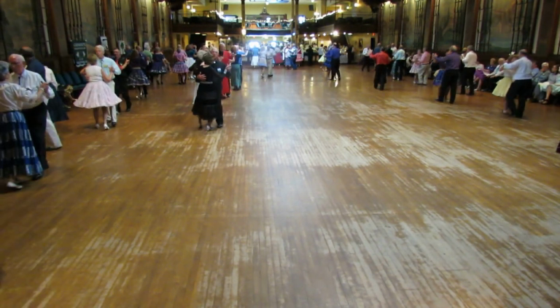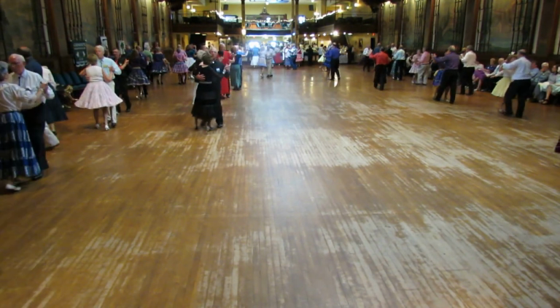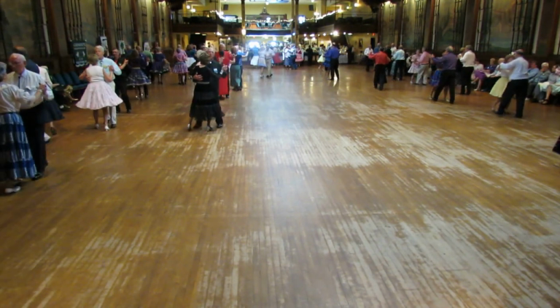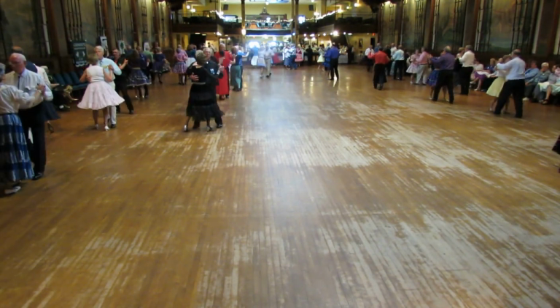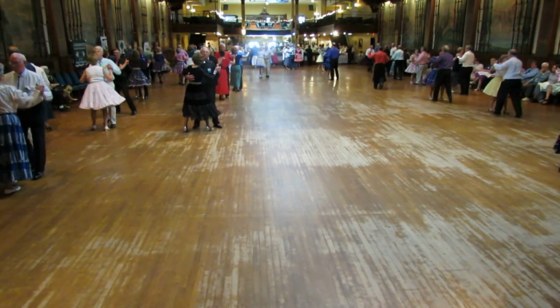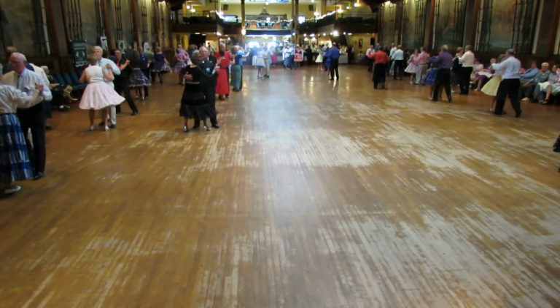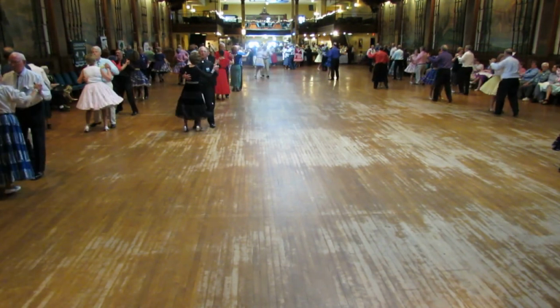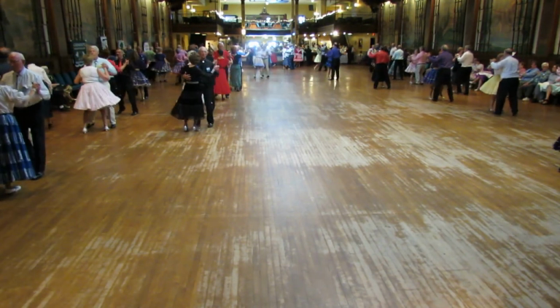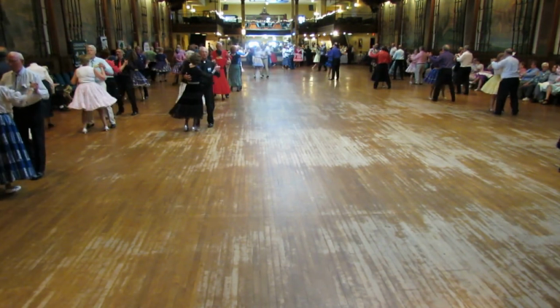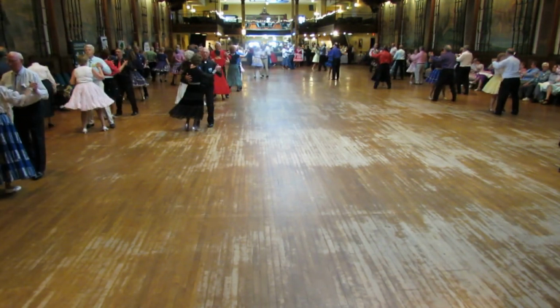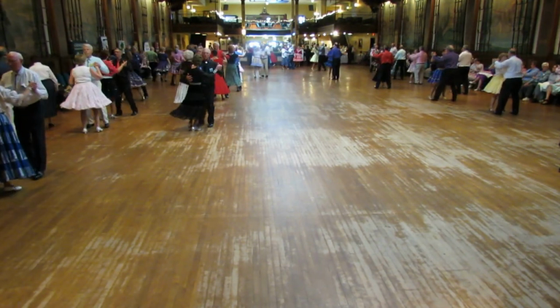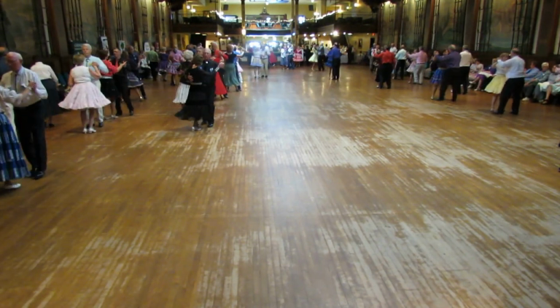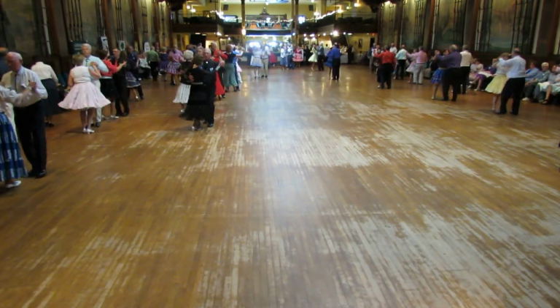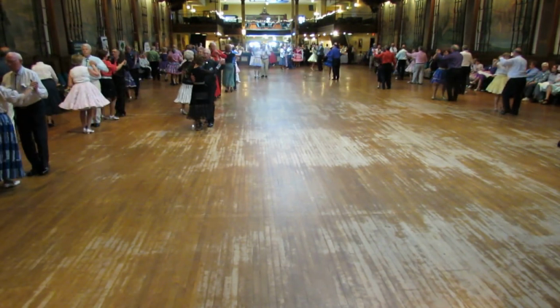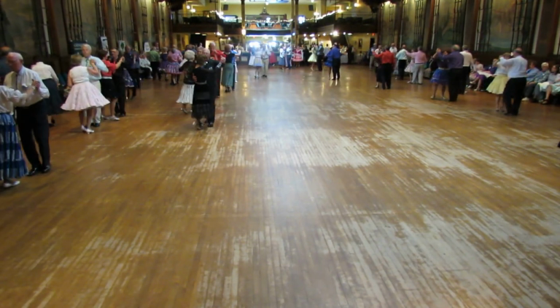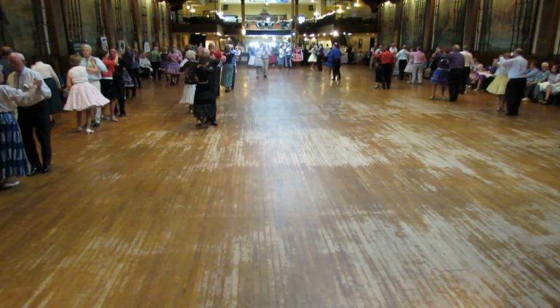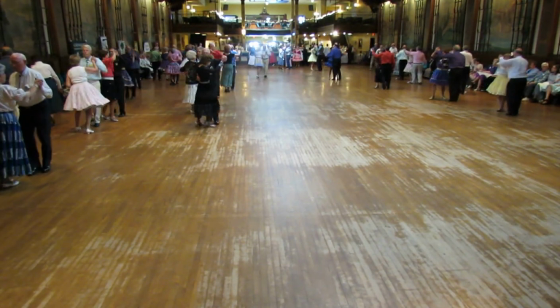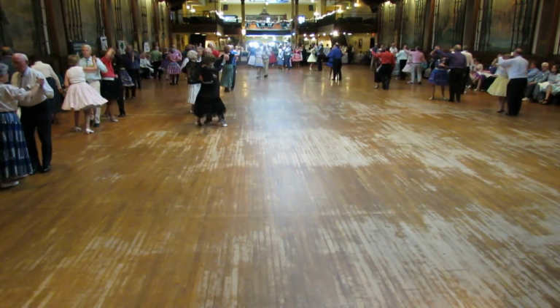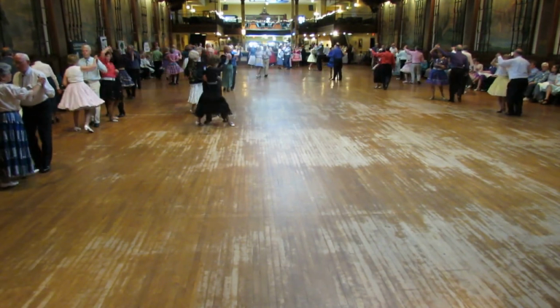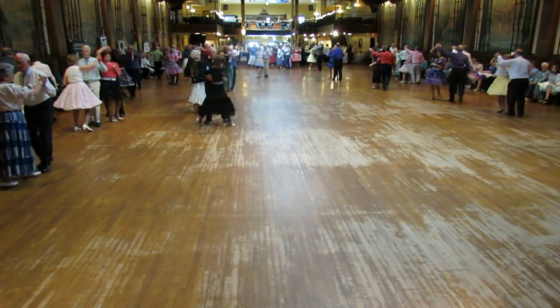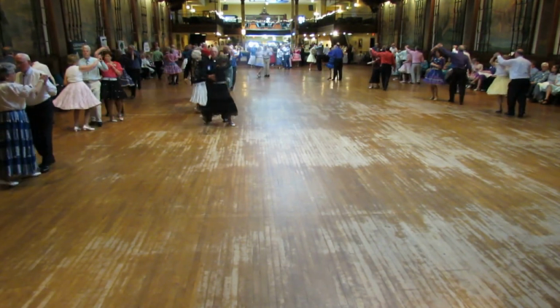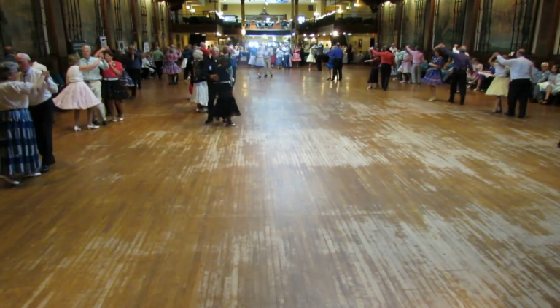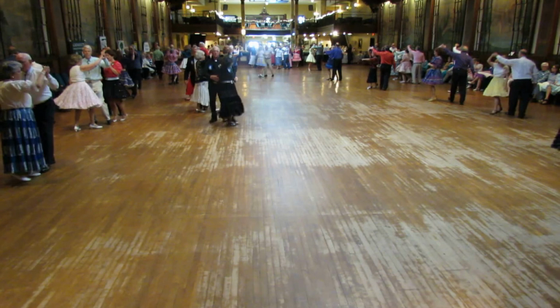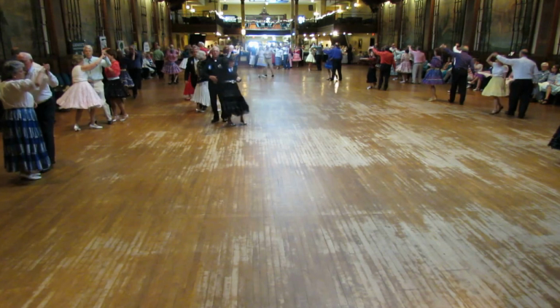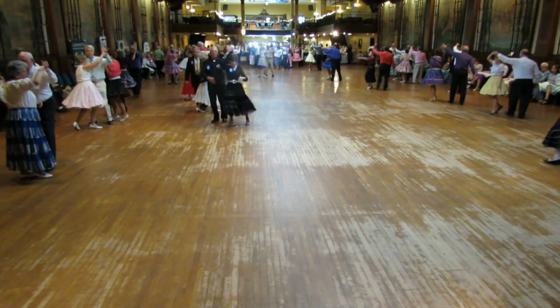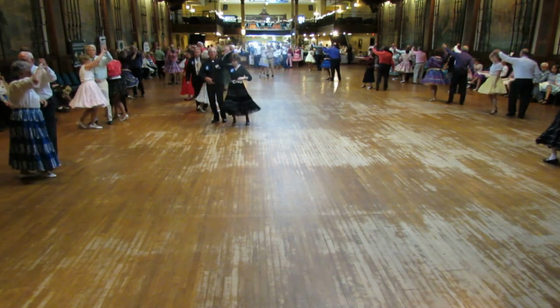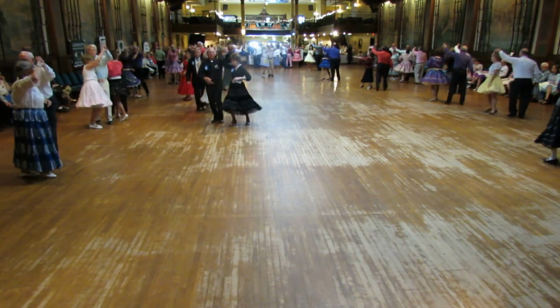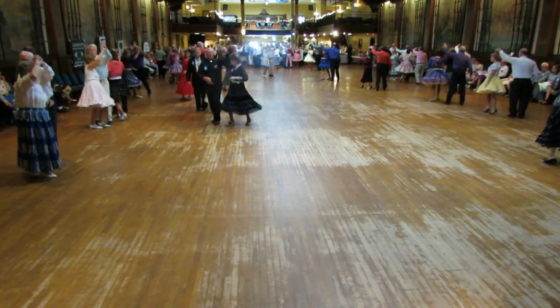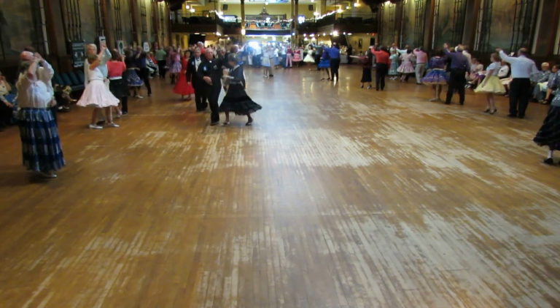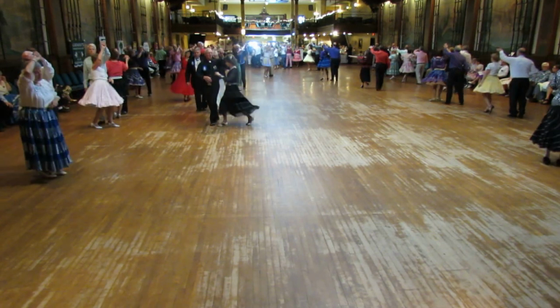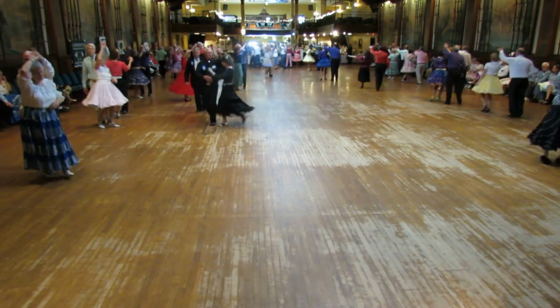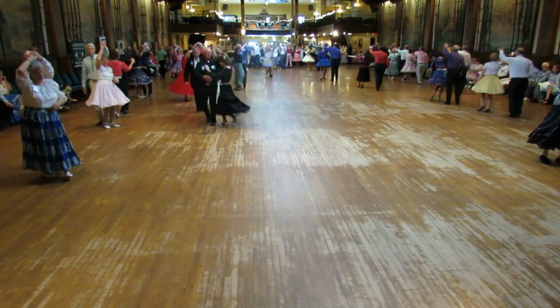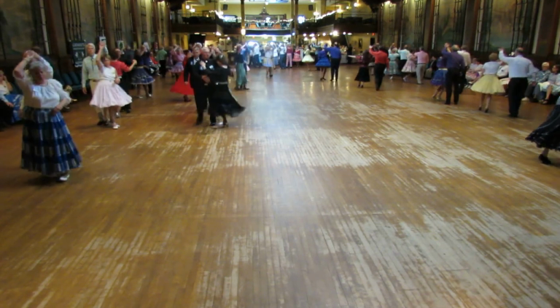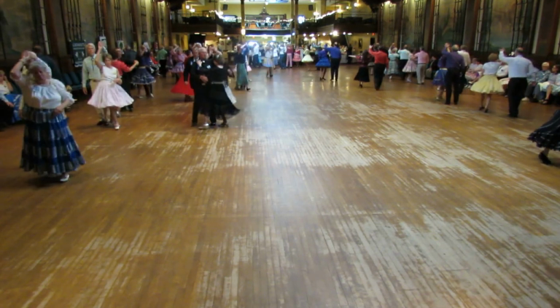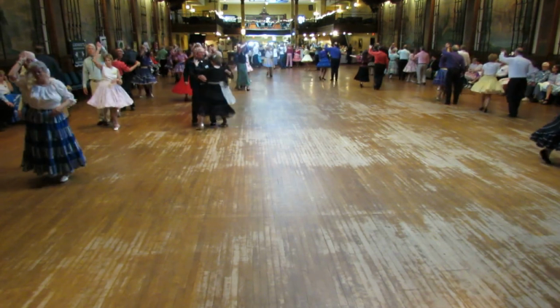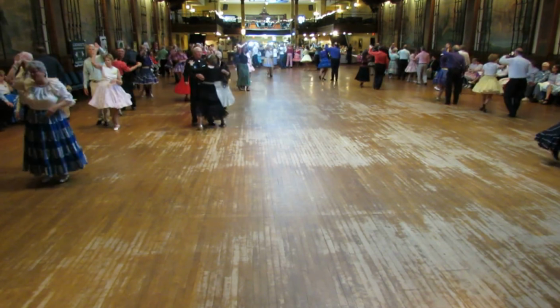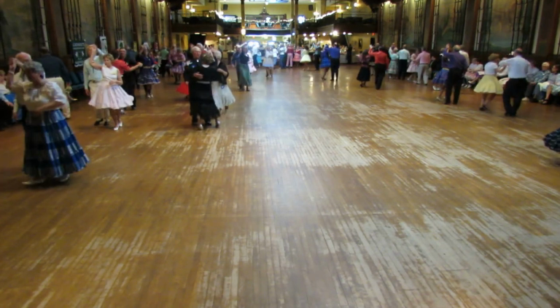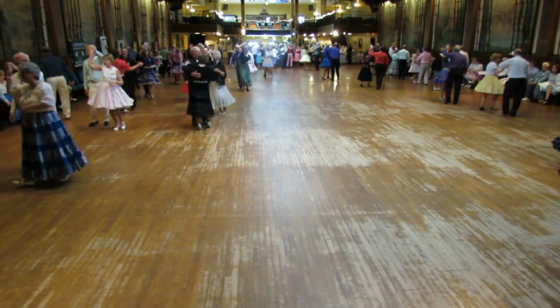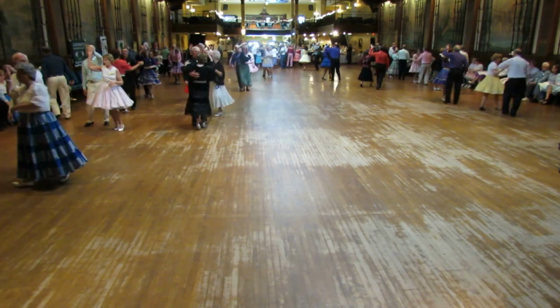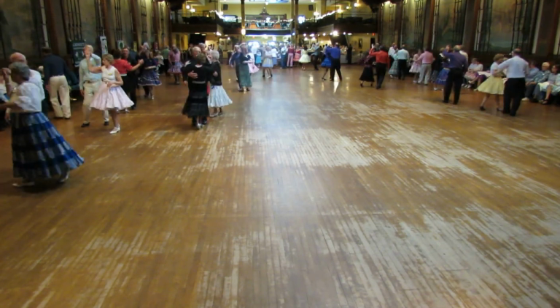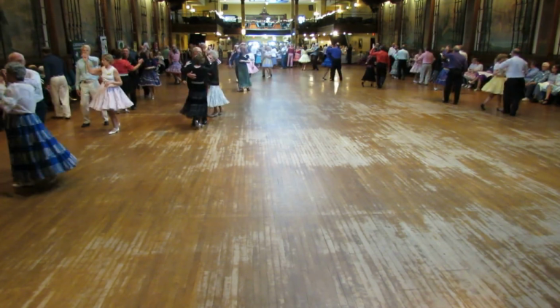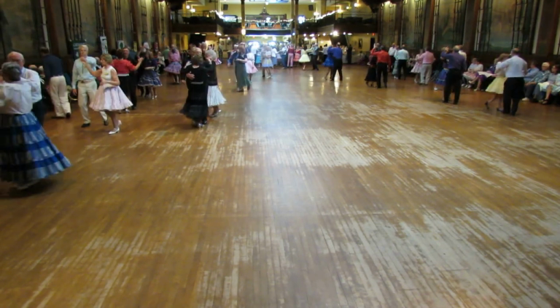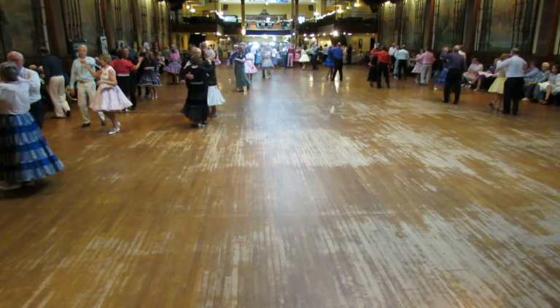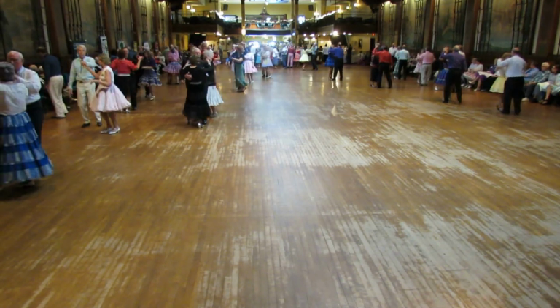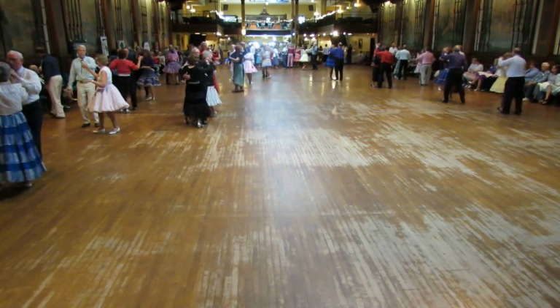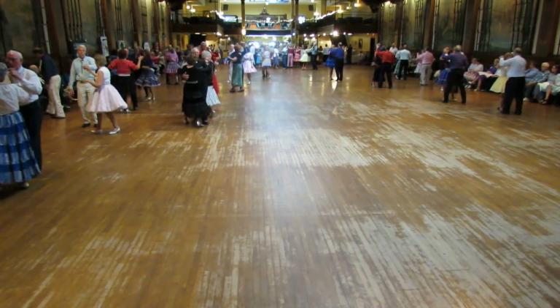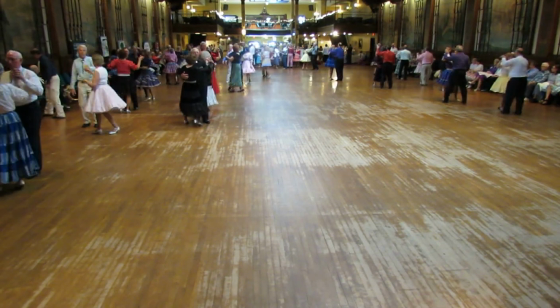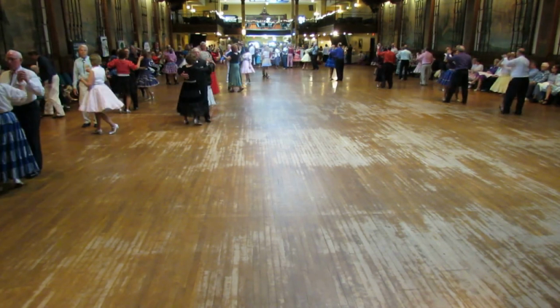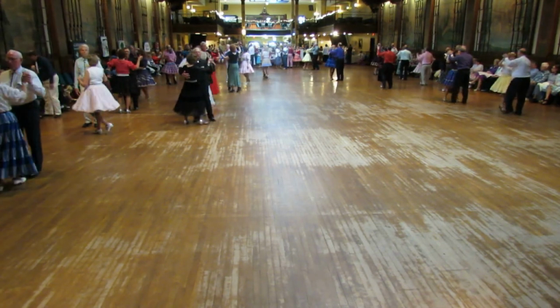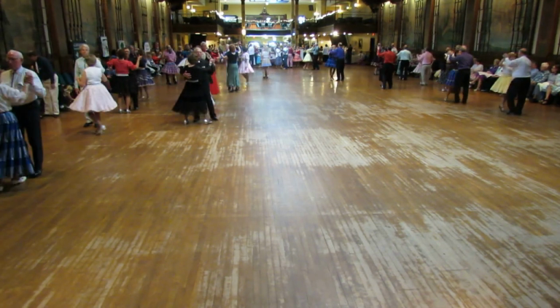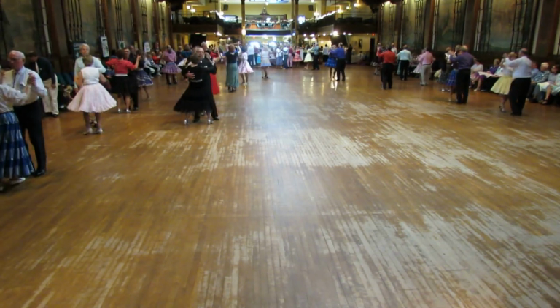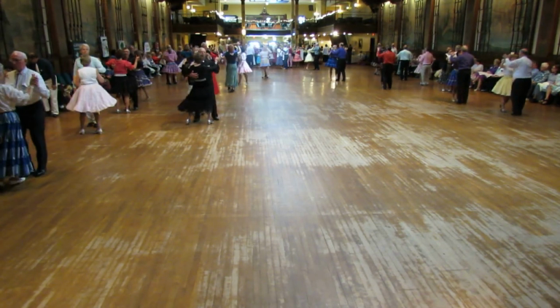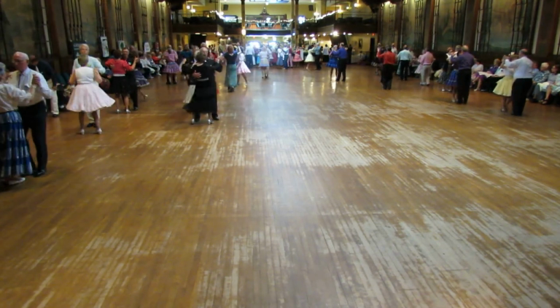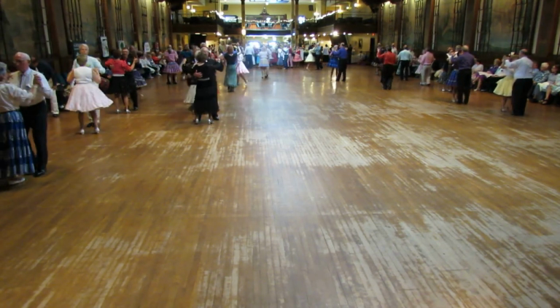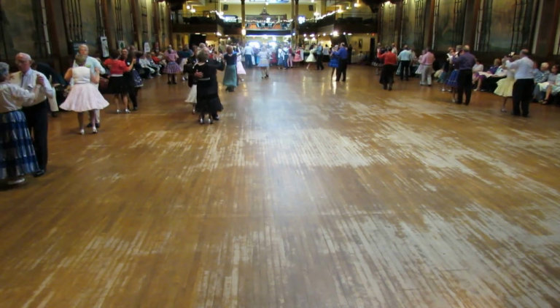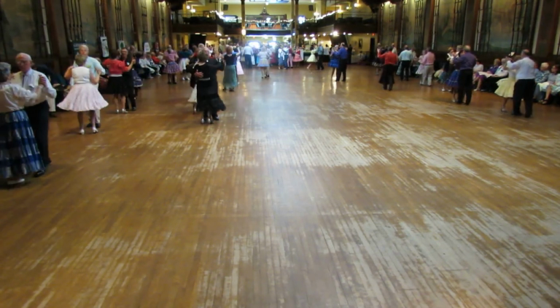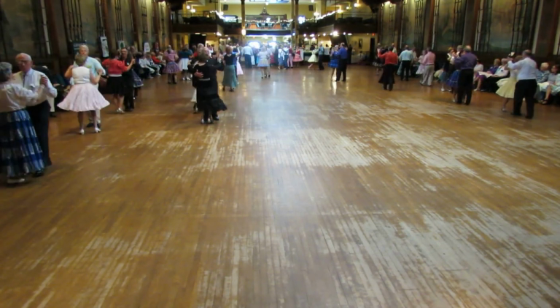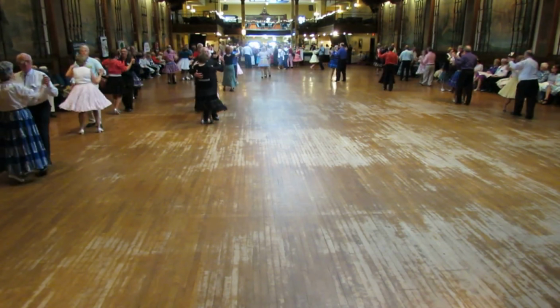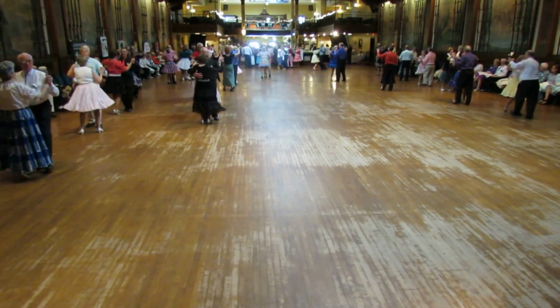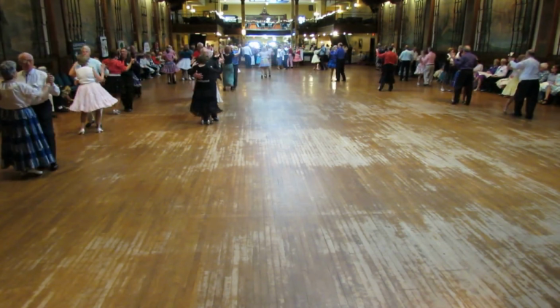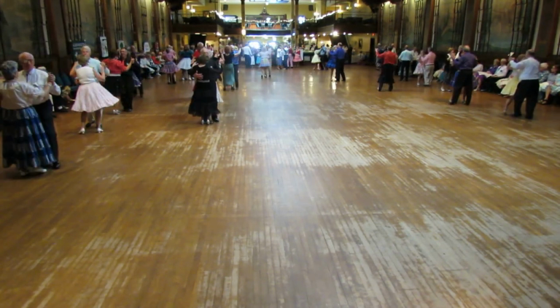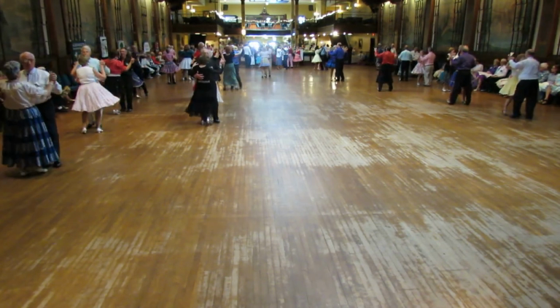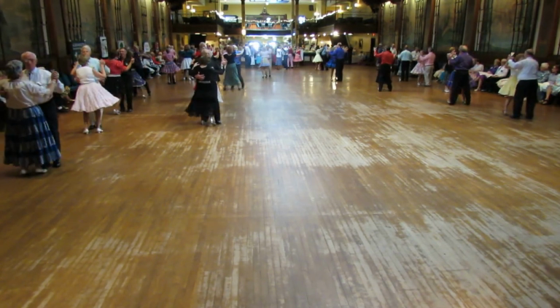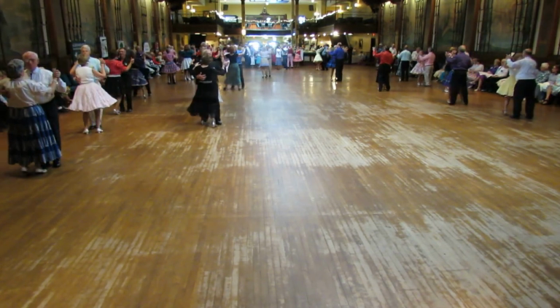Start your box — ladies — circle box, then you keep boxing. Finish the box, forward waltz.